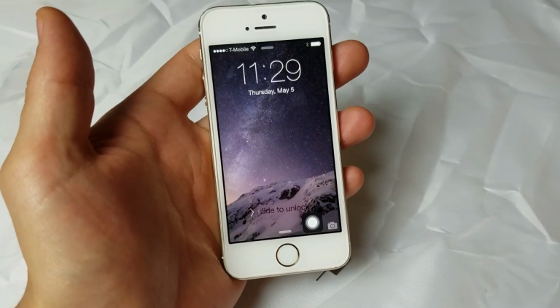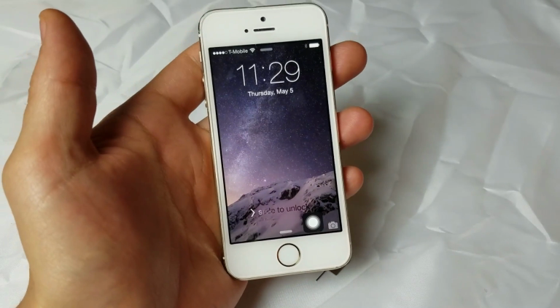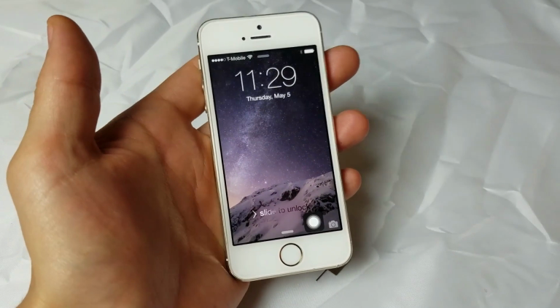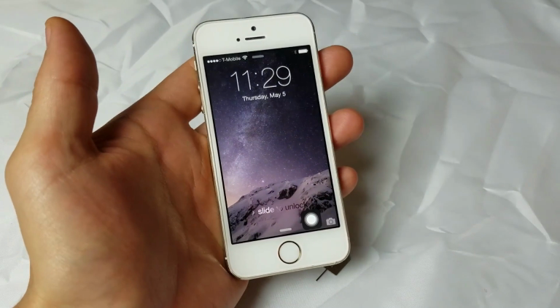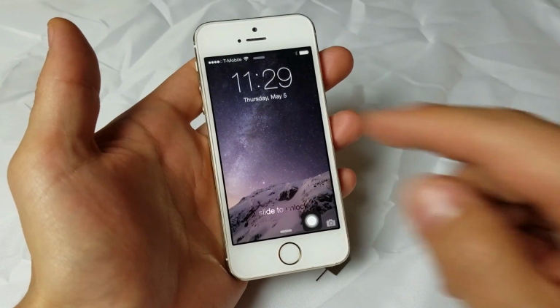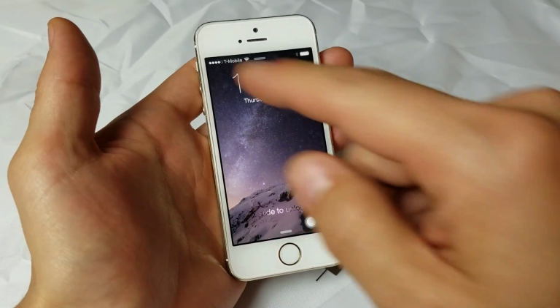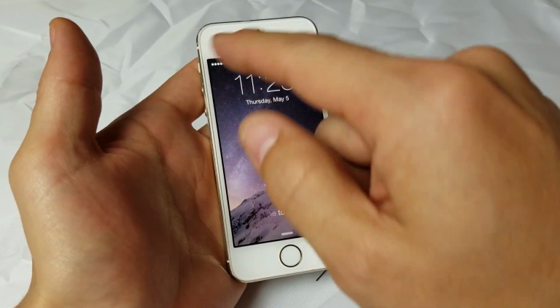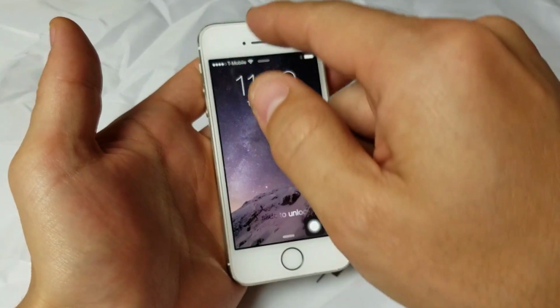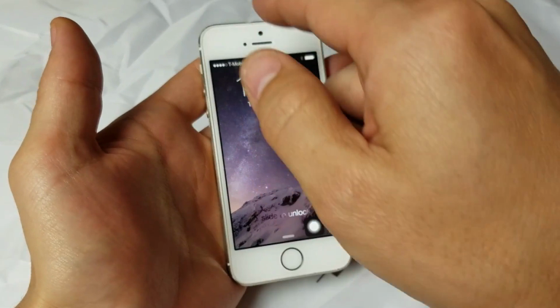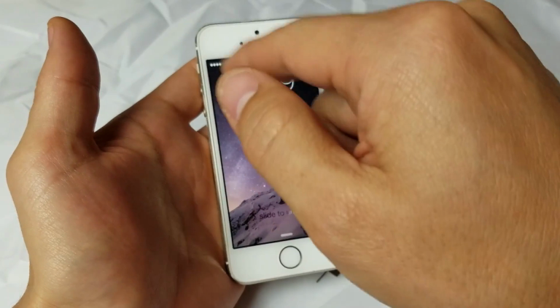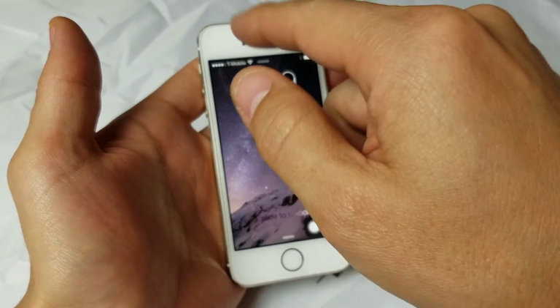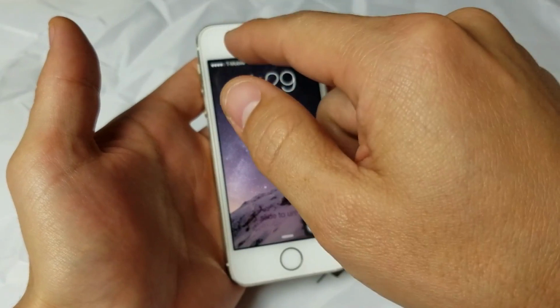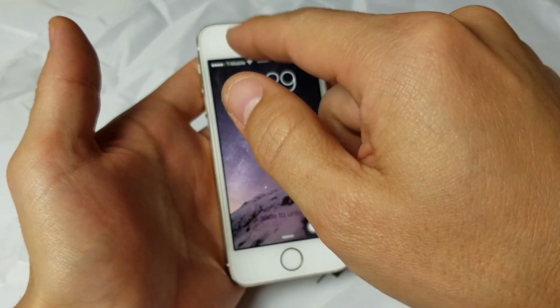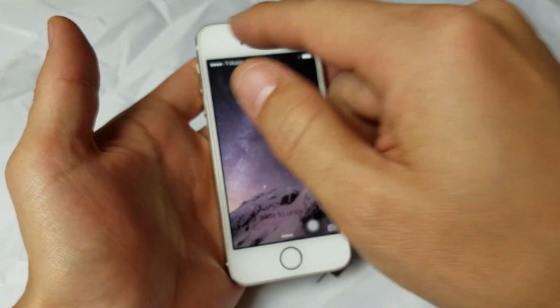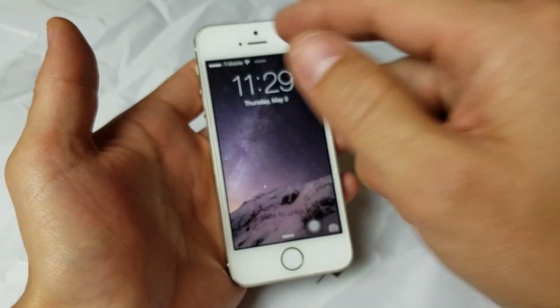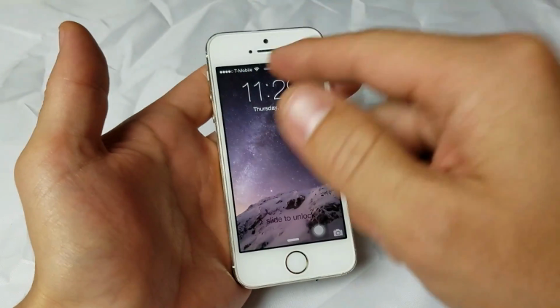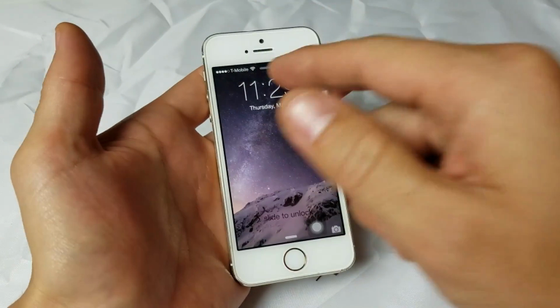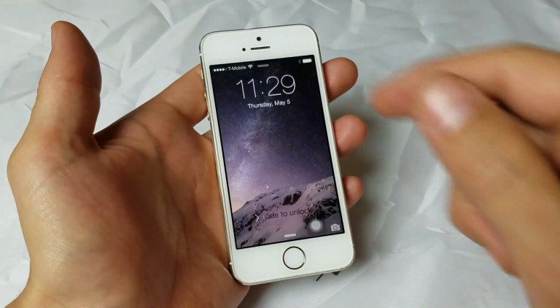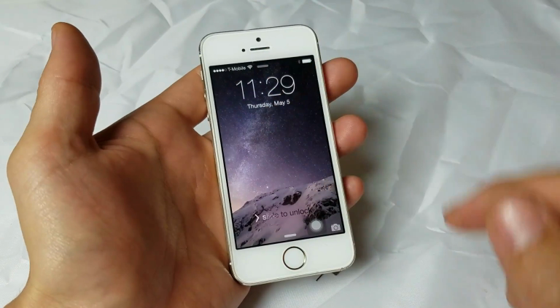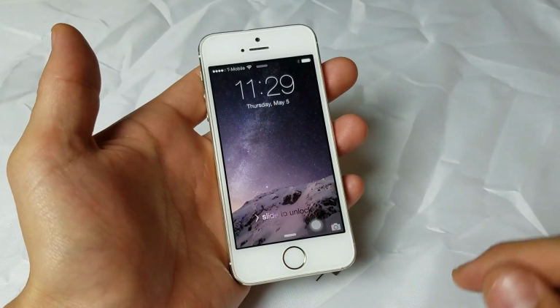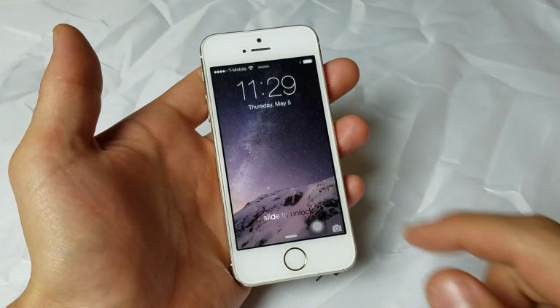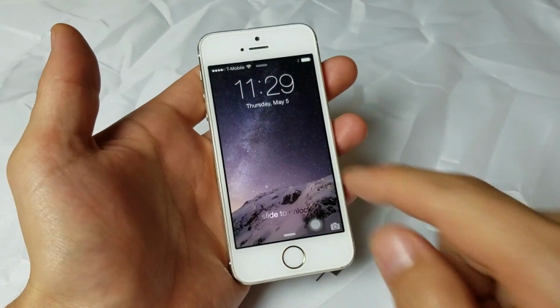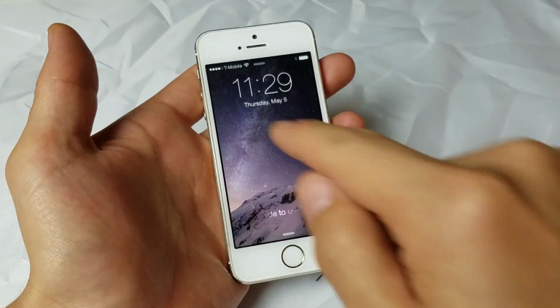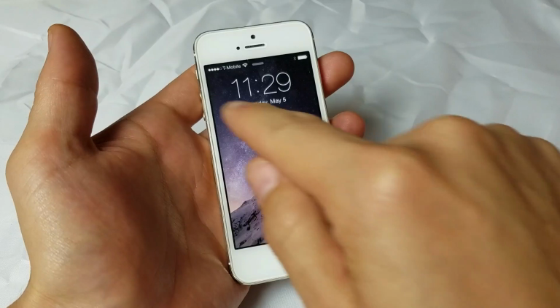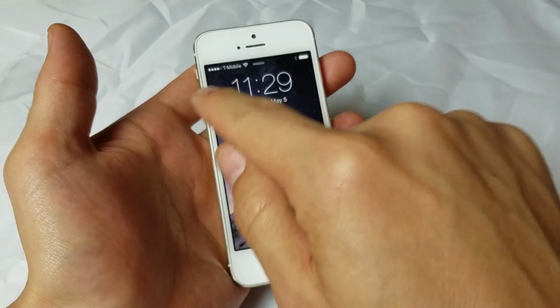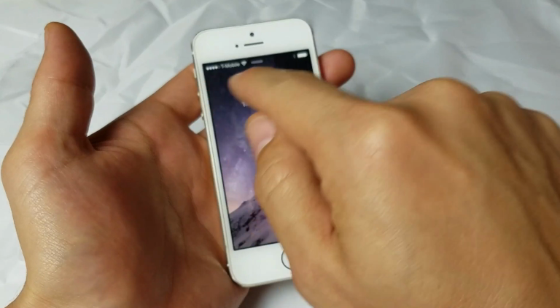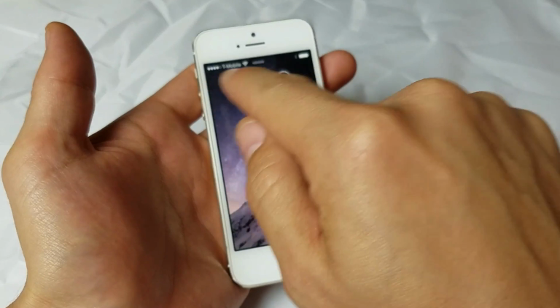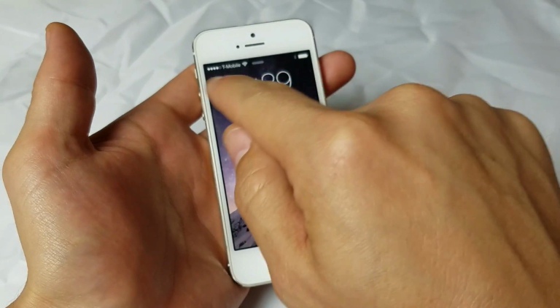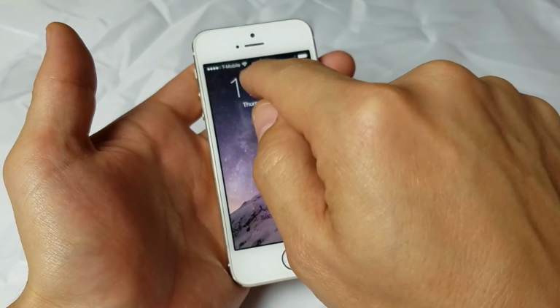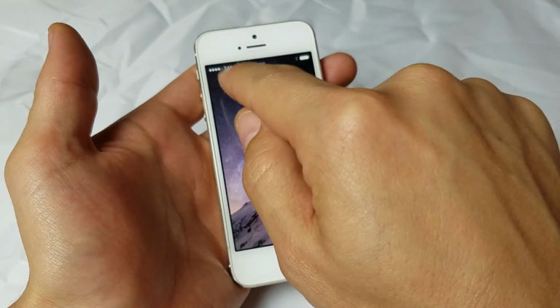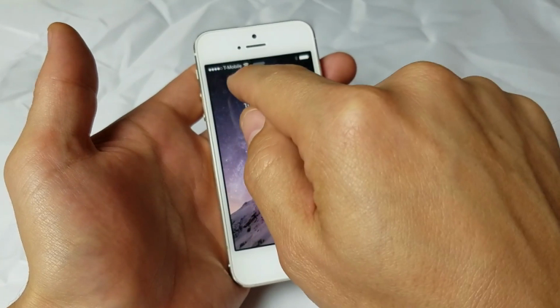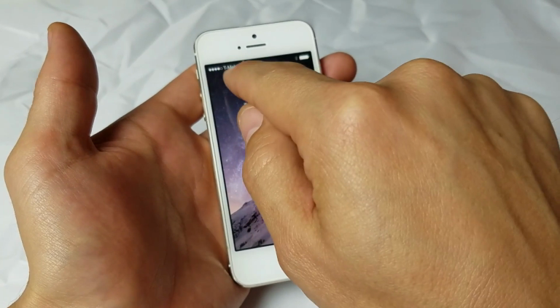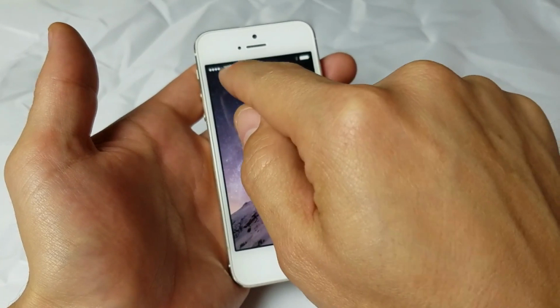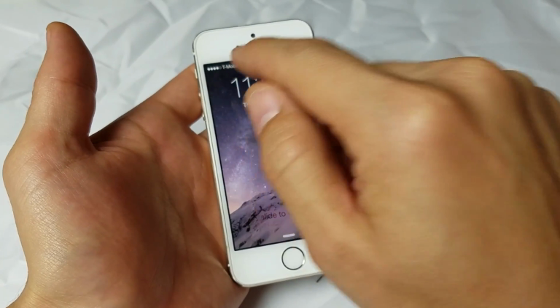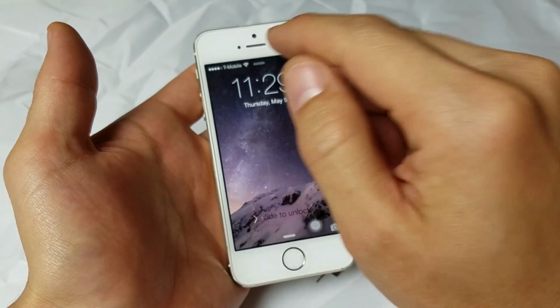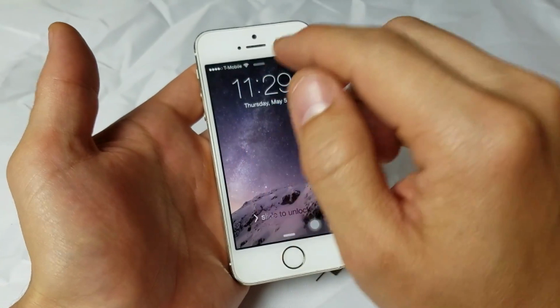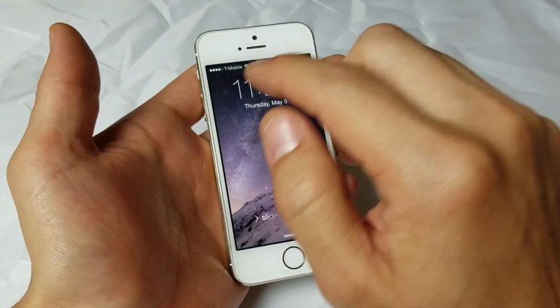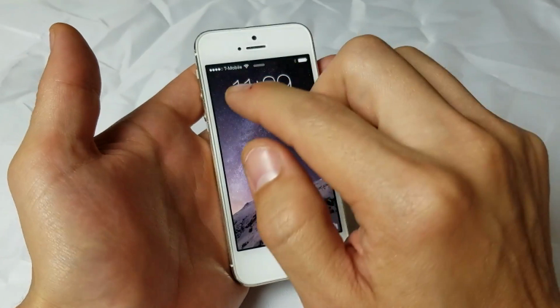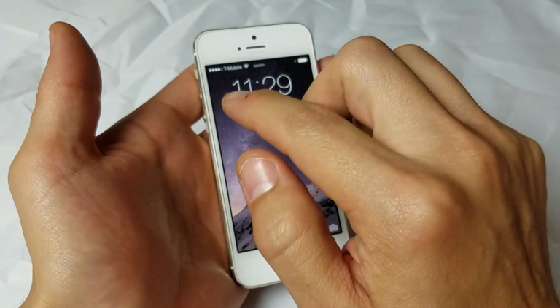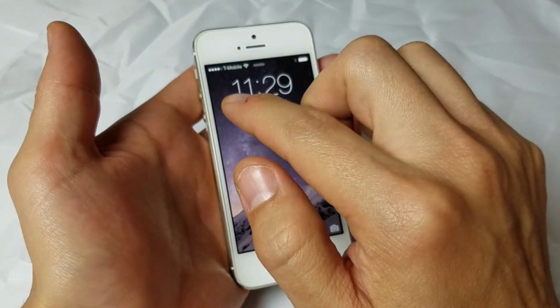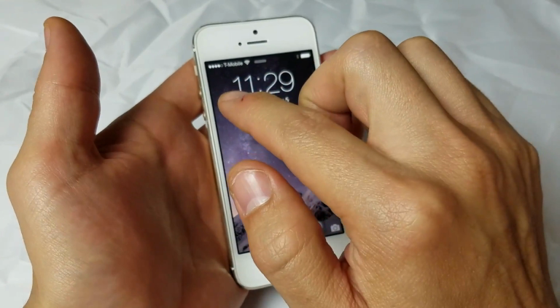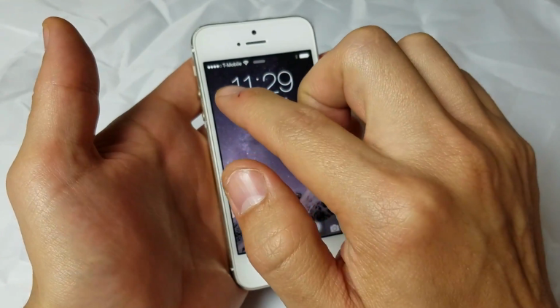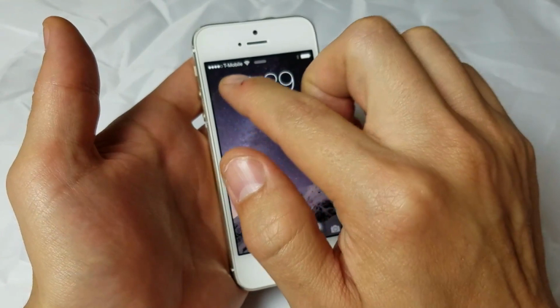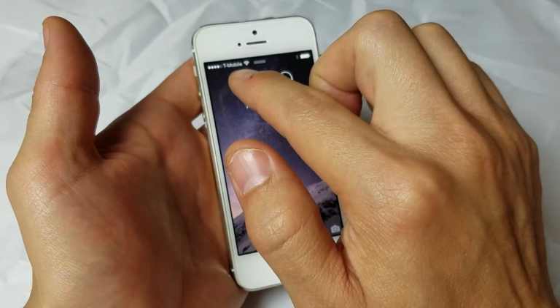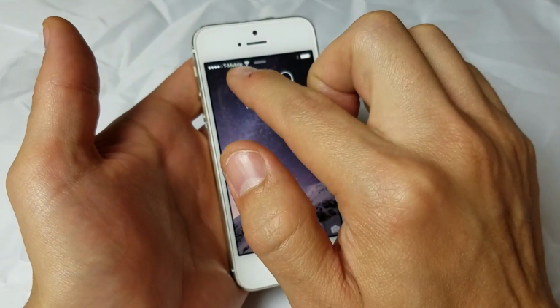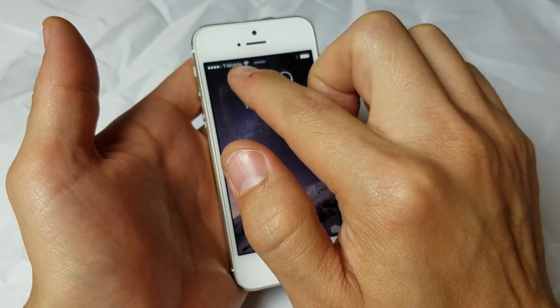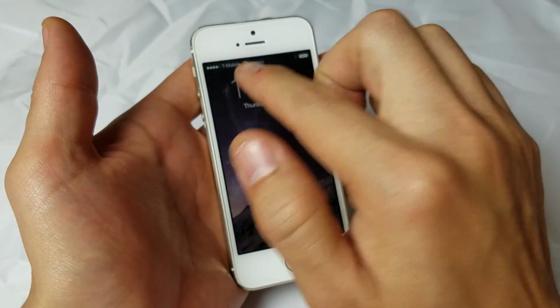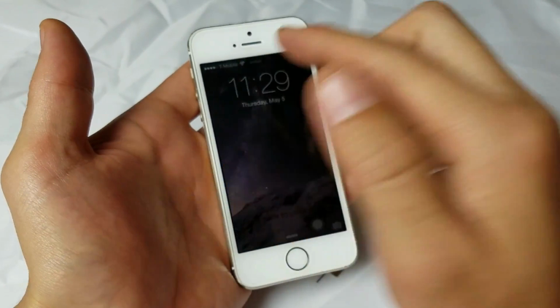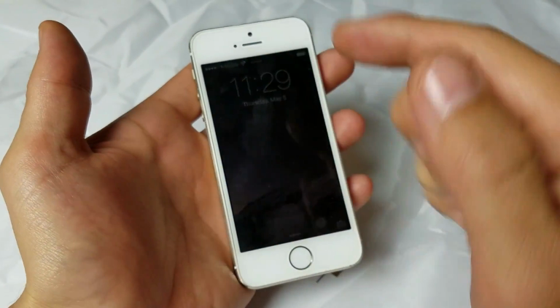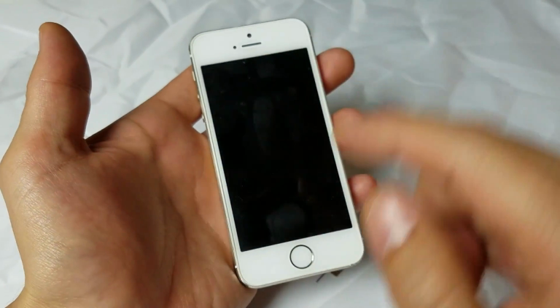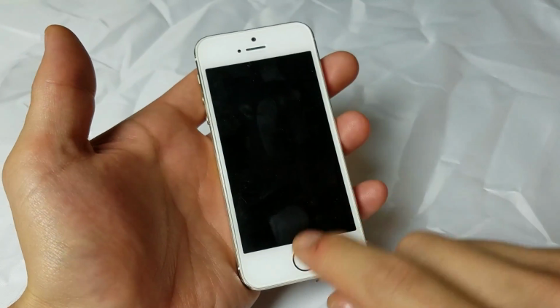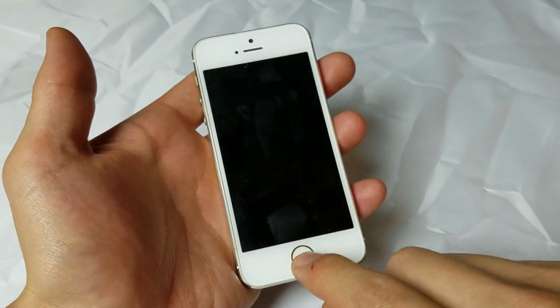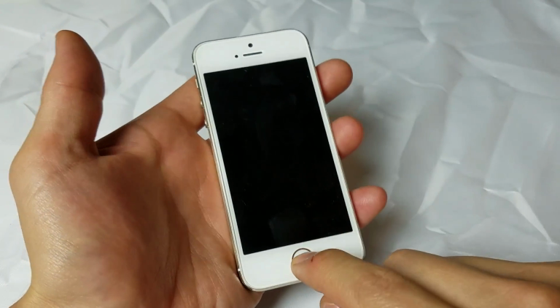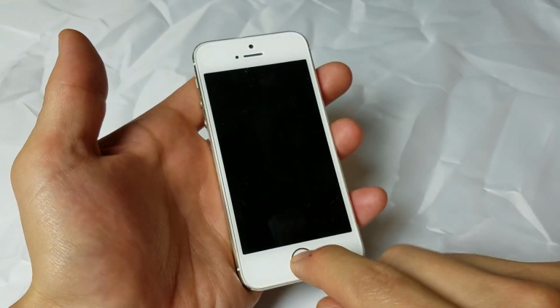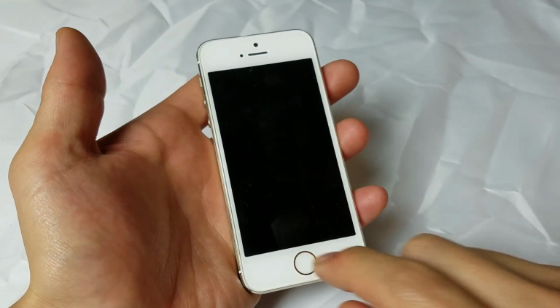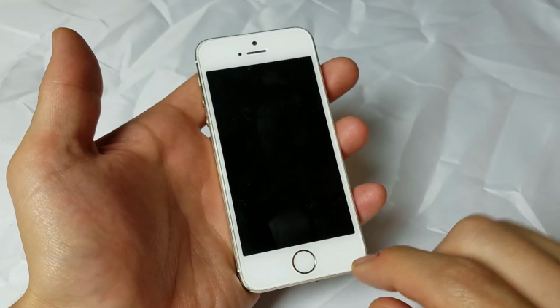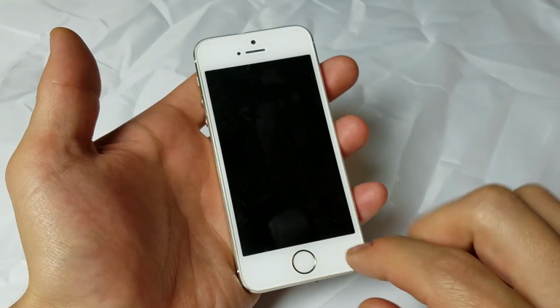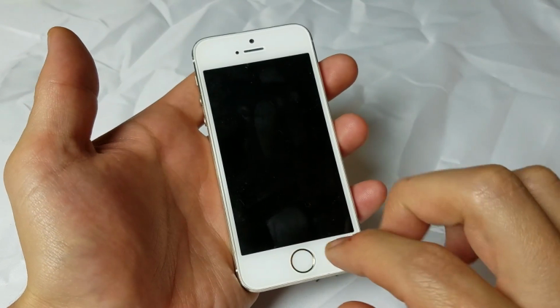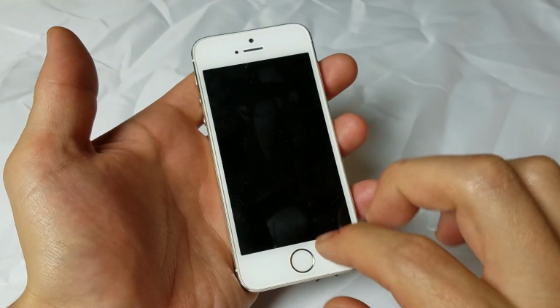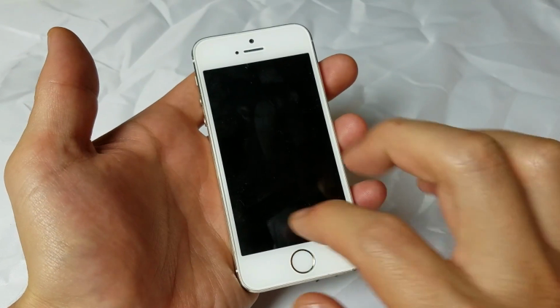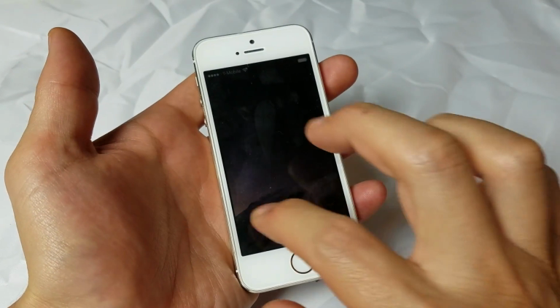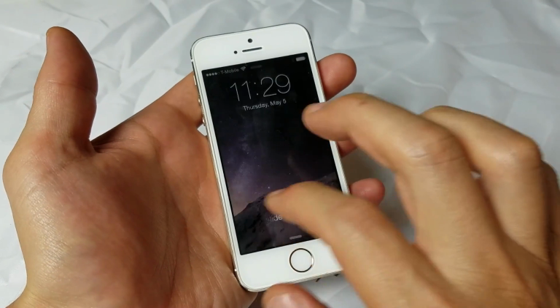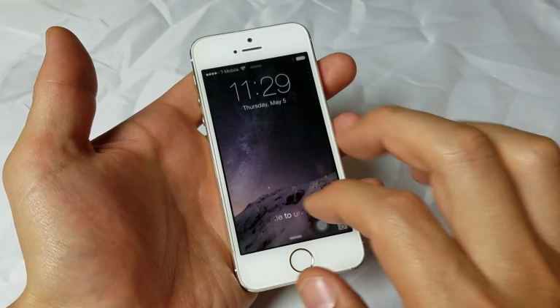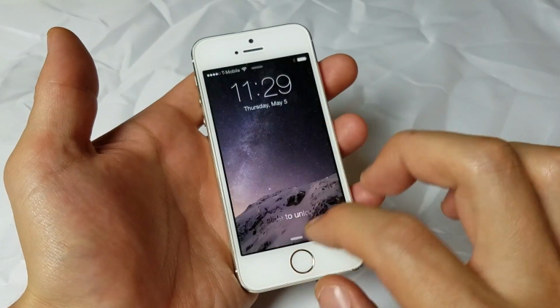So hopefully your phone is up and running. You should be able to see your network provider up here. If not, we're going to go to the next step.